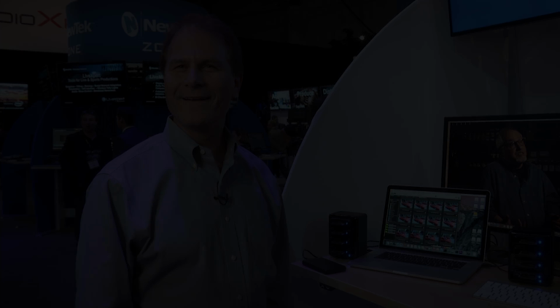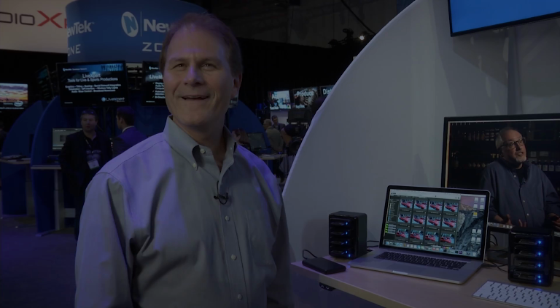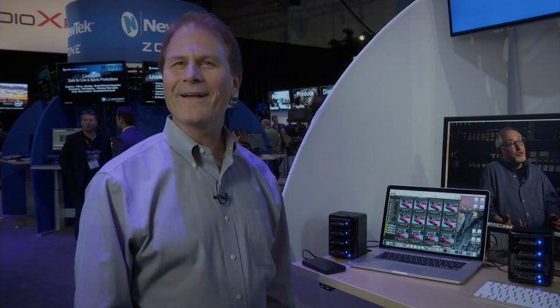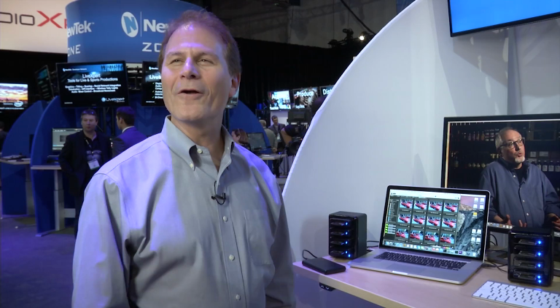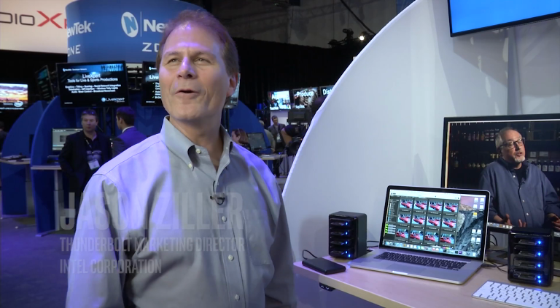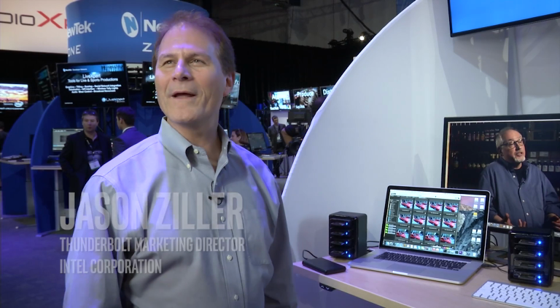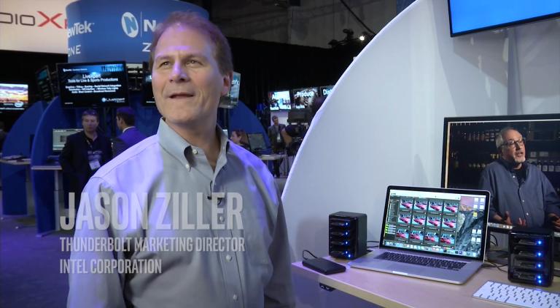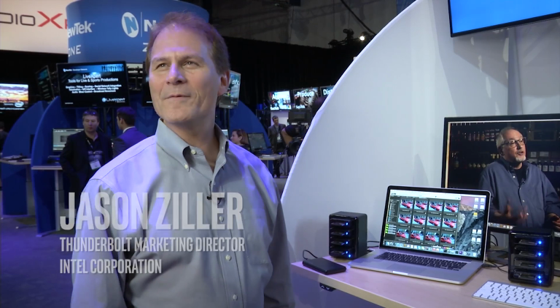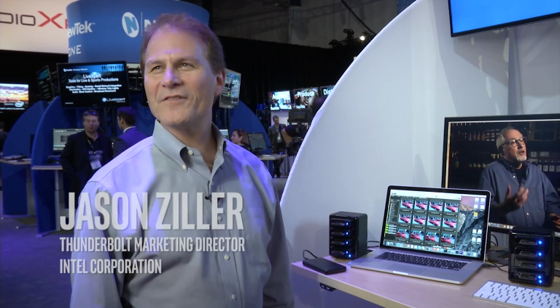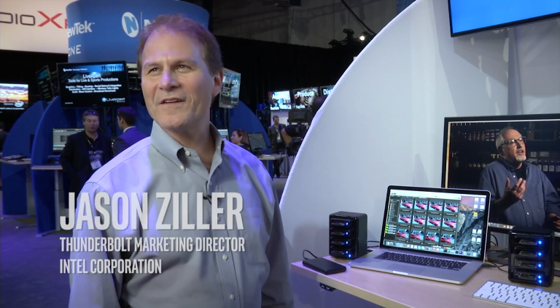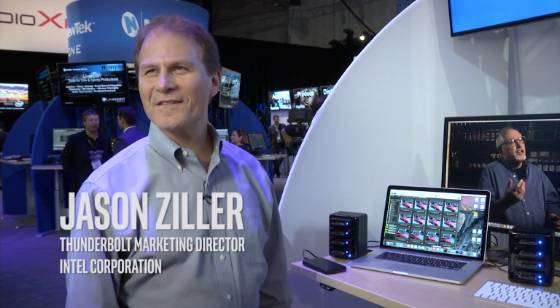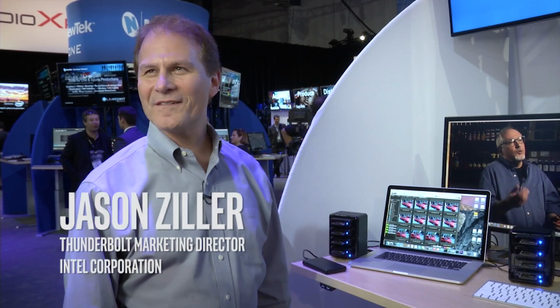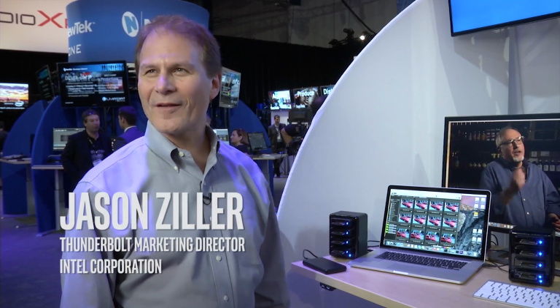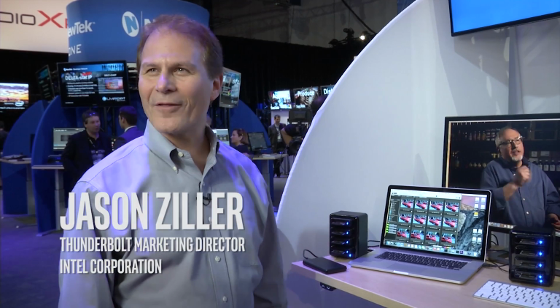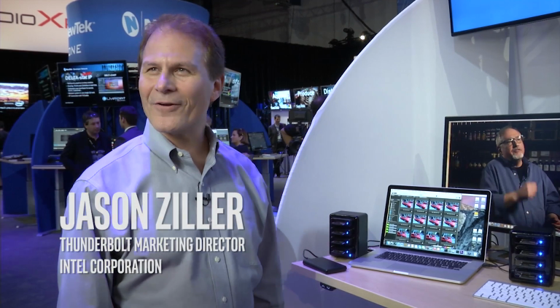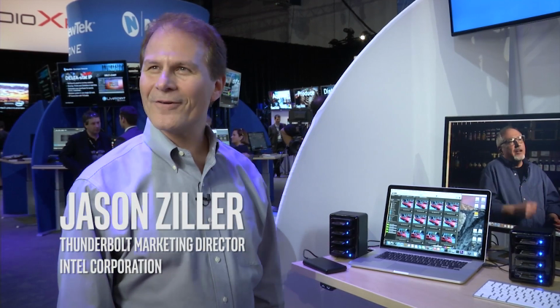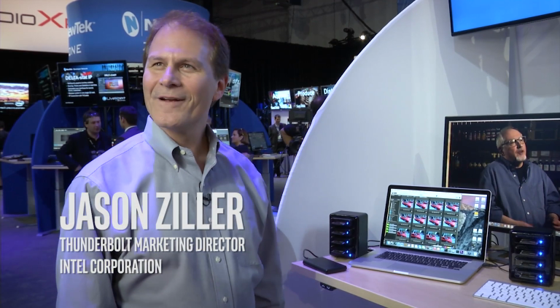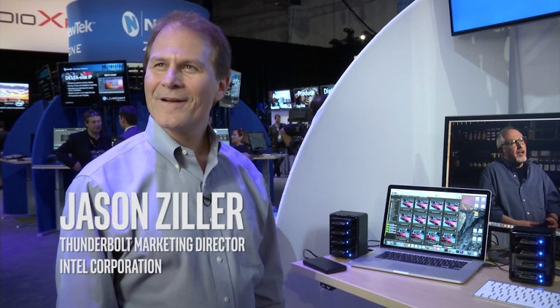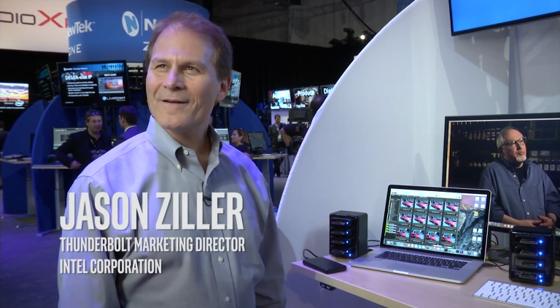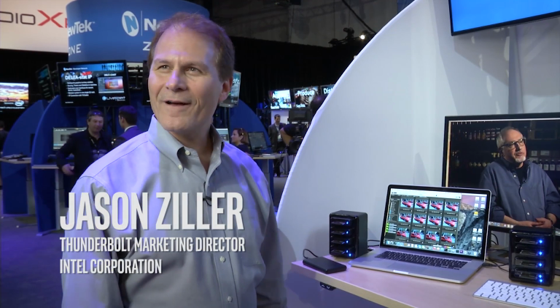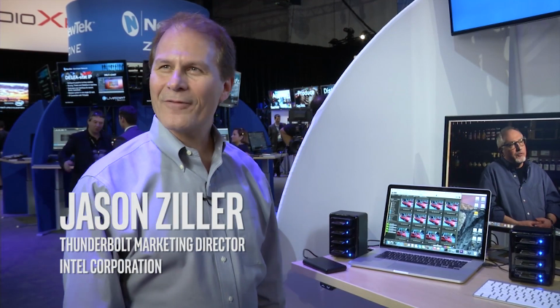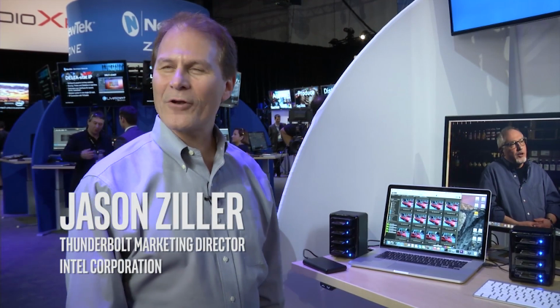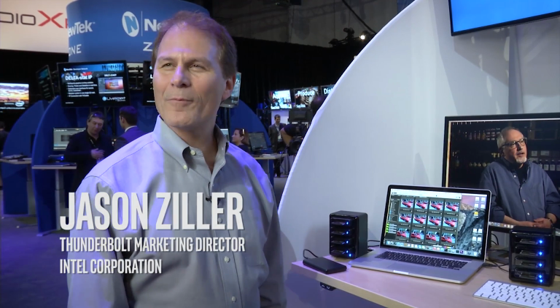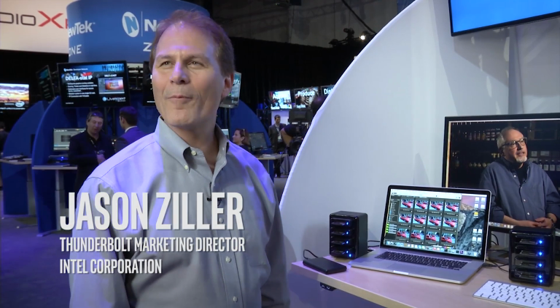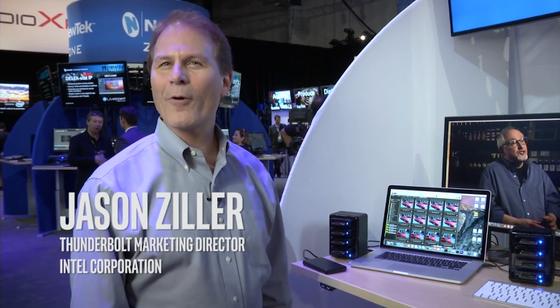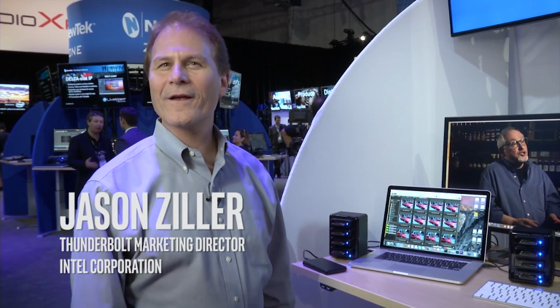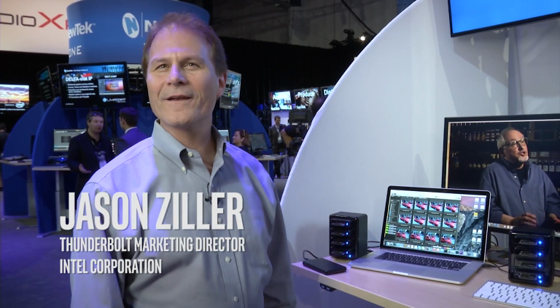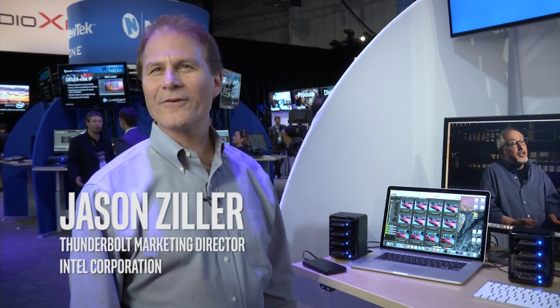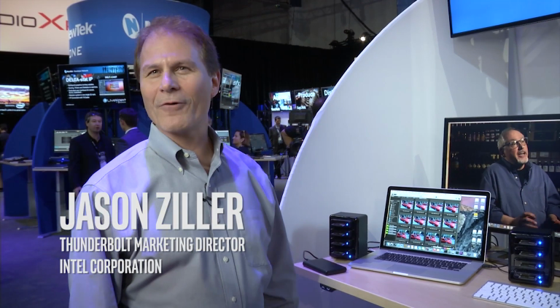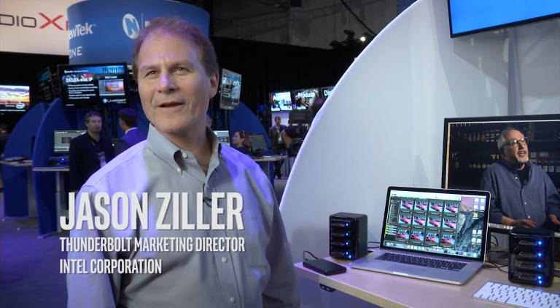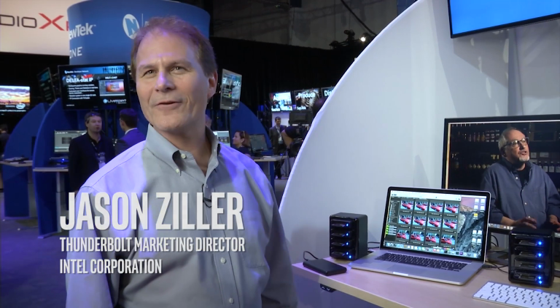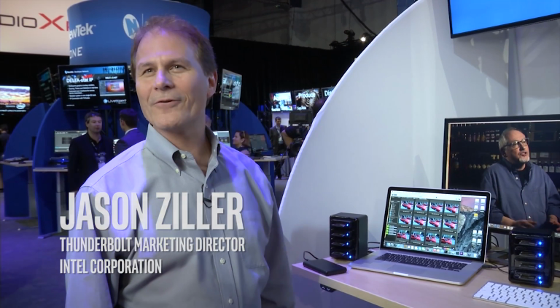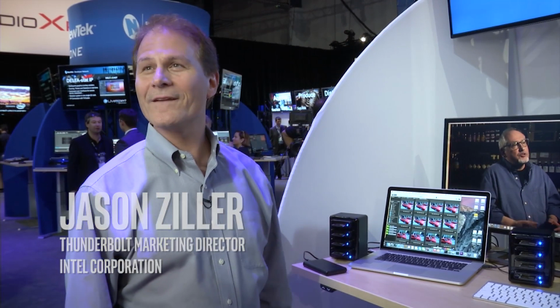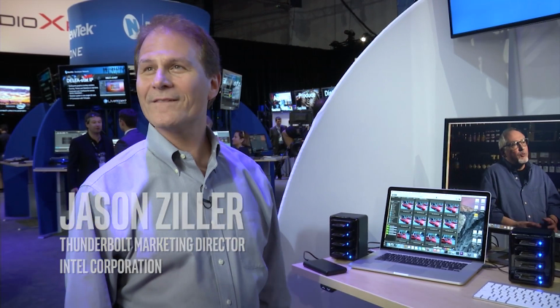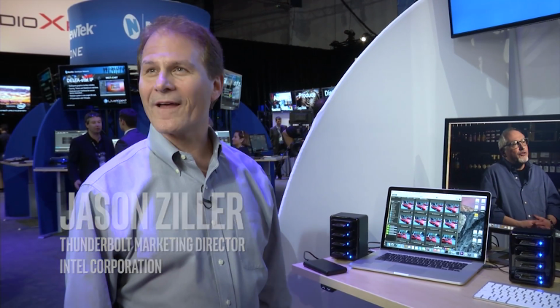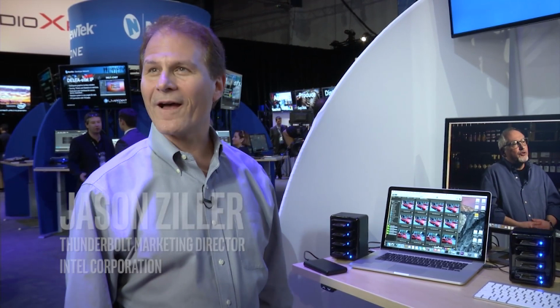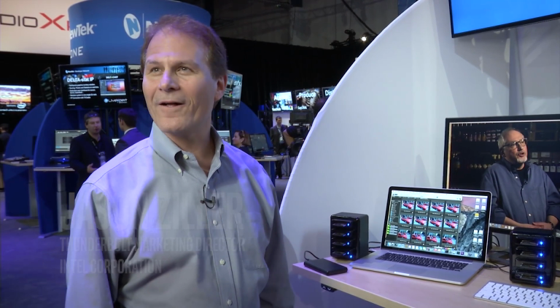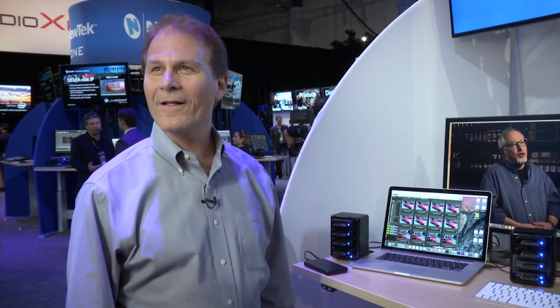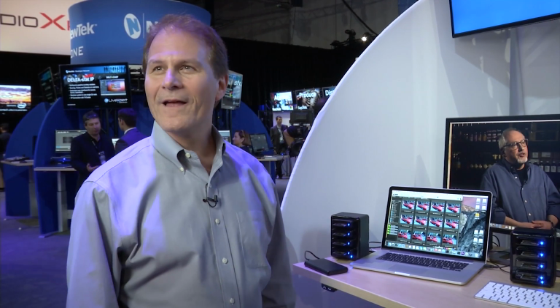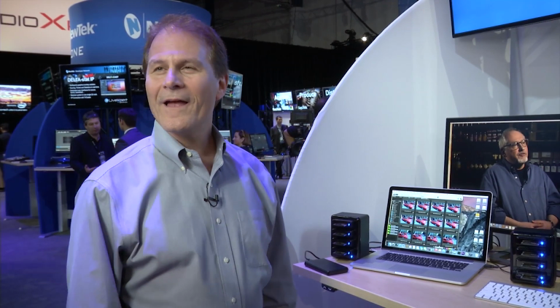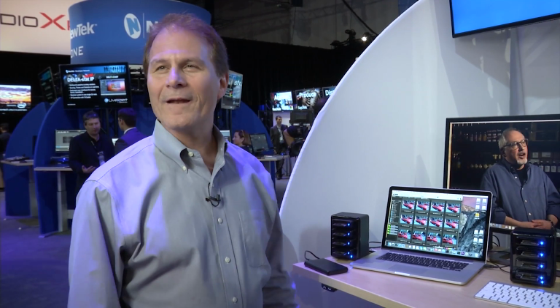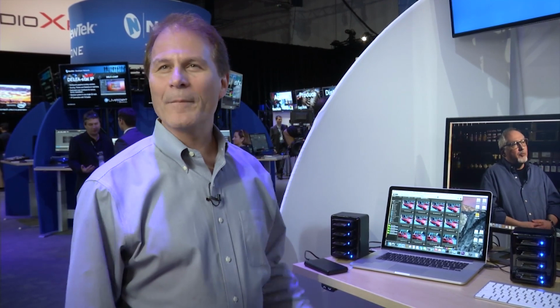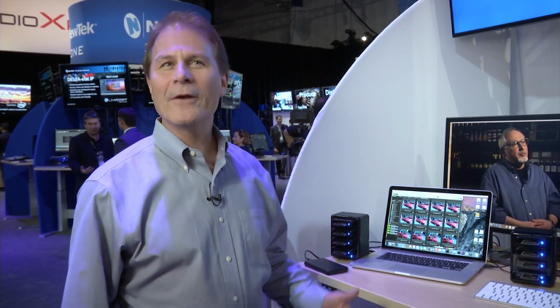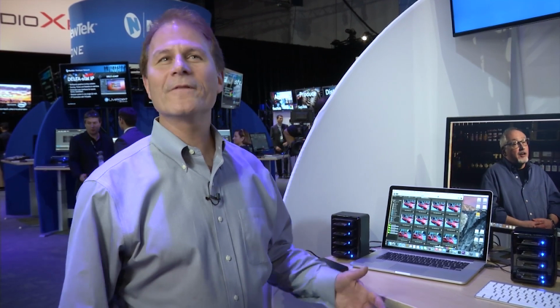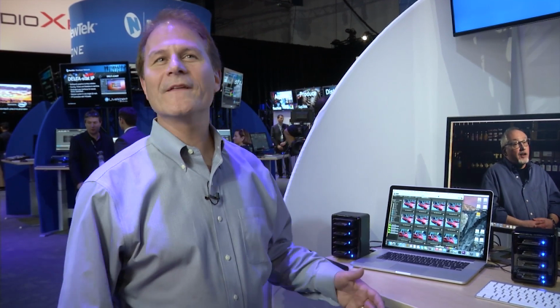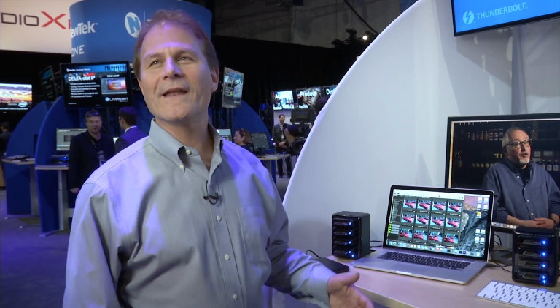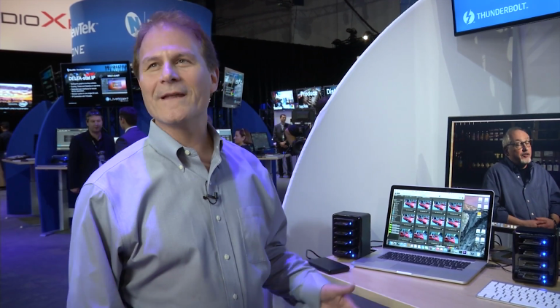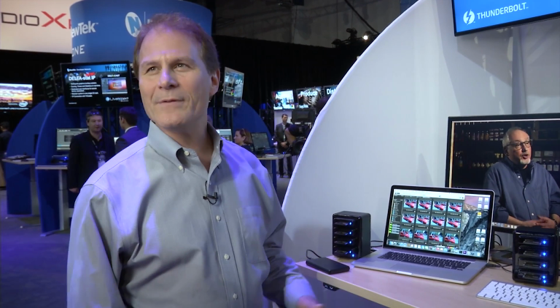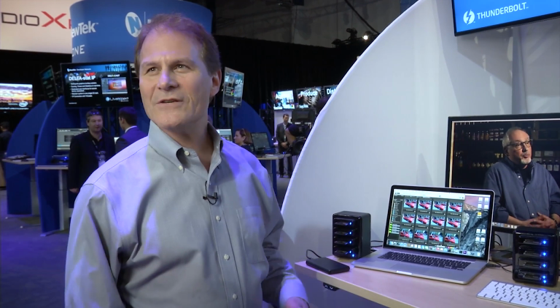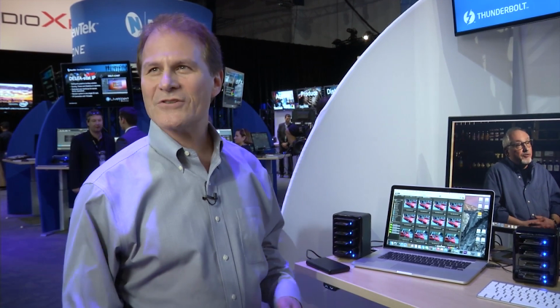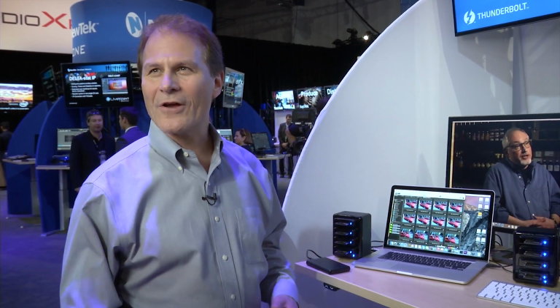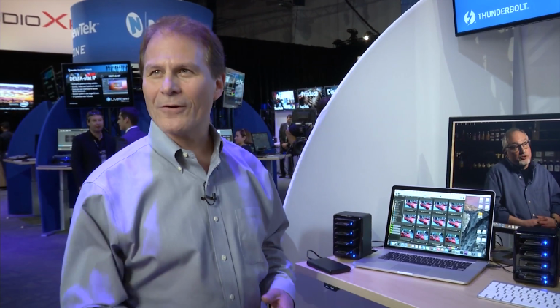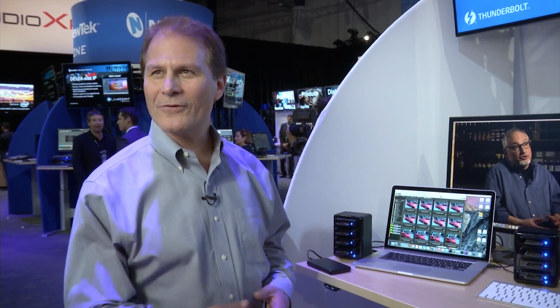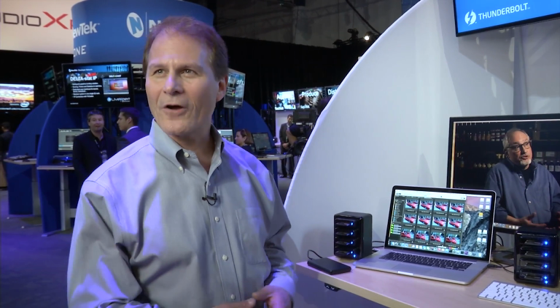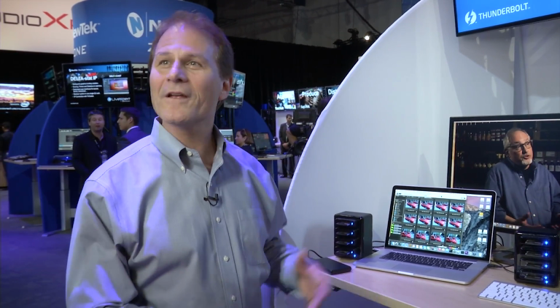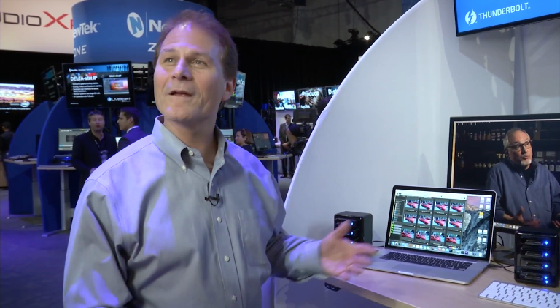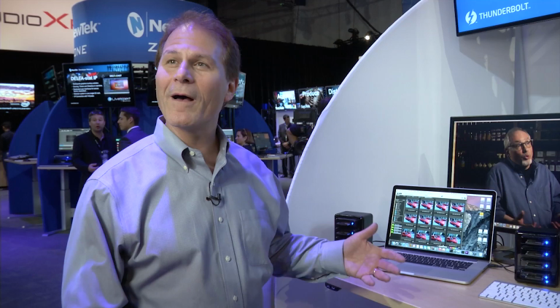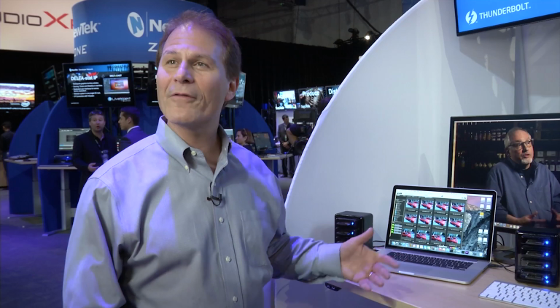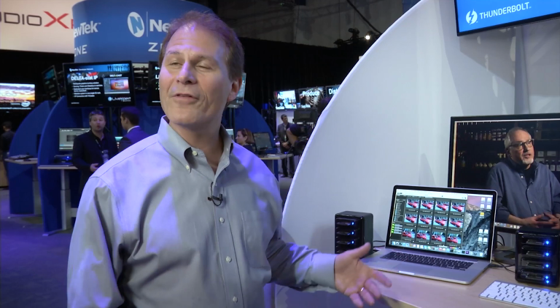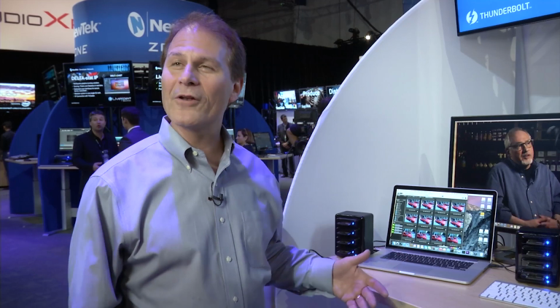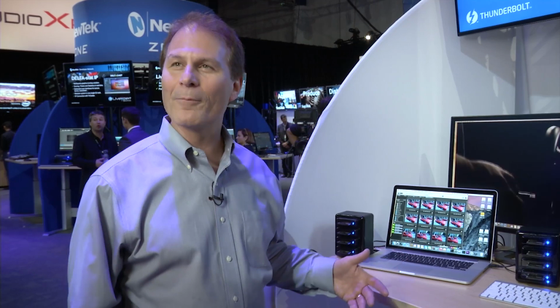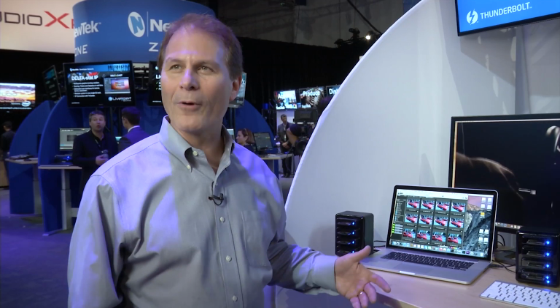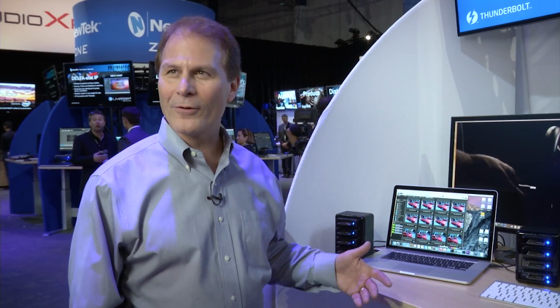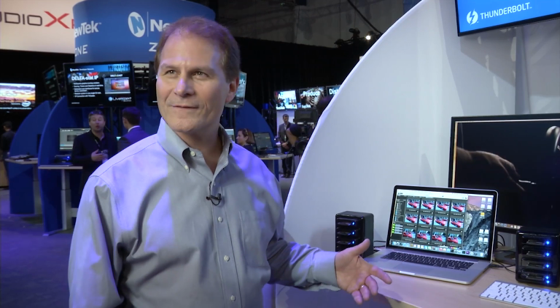Hello, my name is Jason Ziller, Thunderbolt Marketing Director at Intel, and I'm here at the NAB show talking about Thunderbolt.